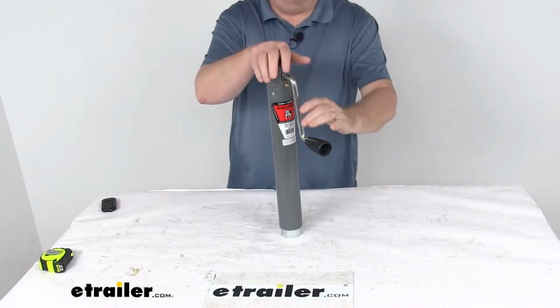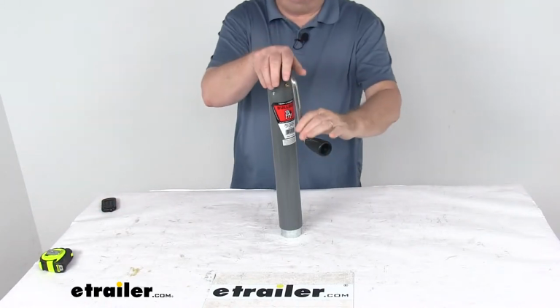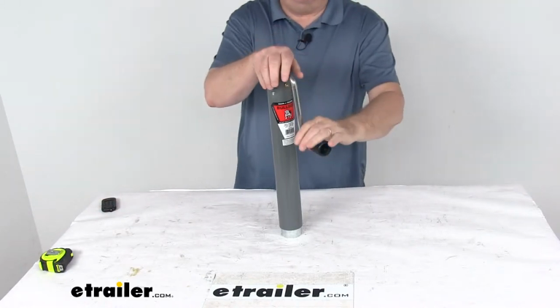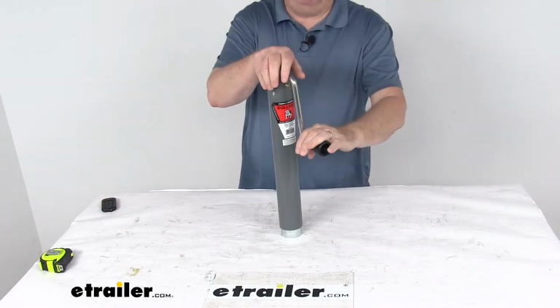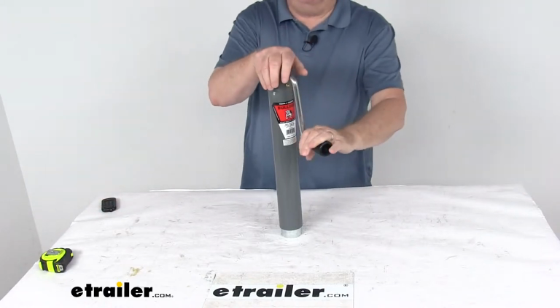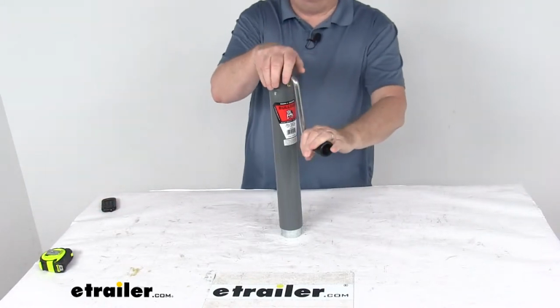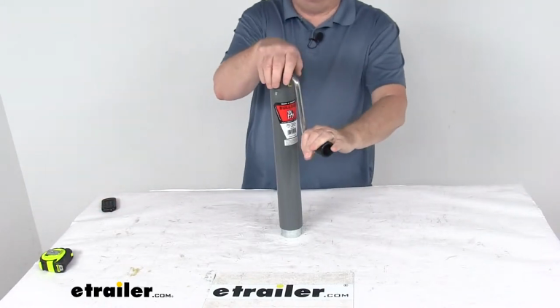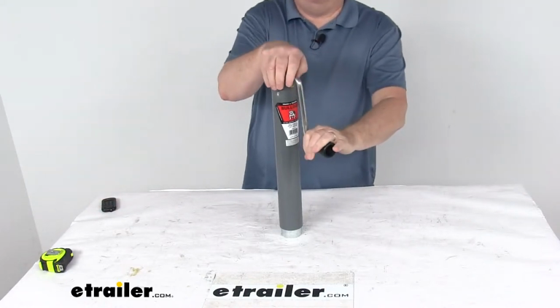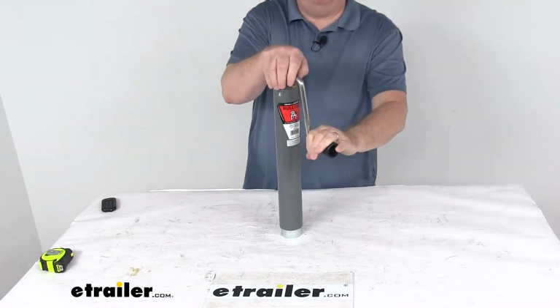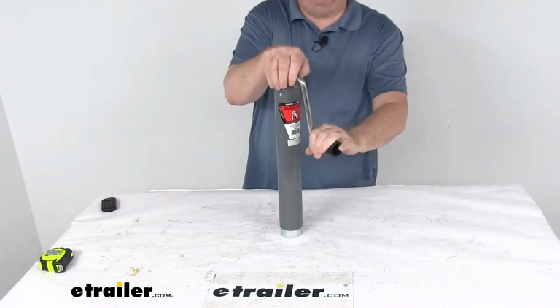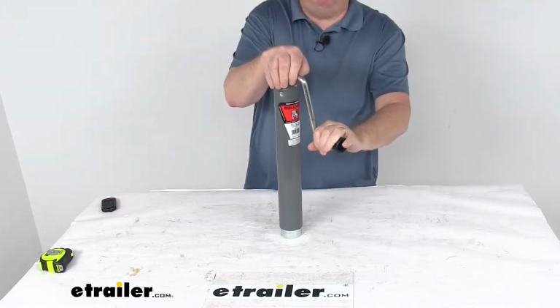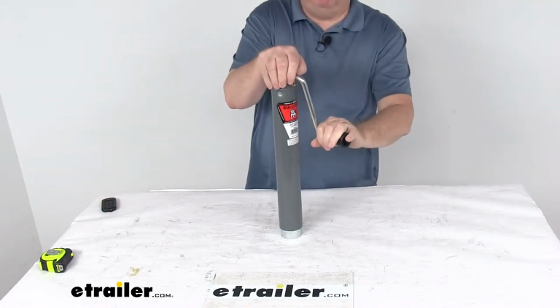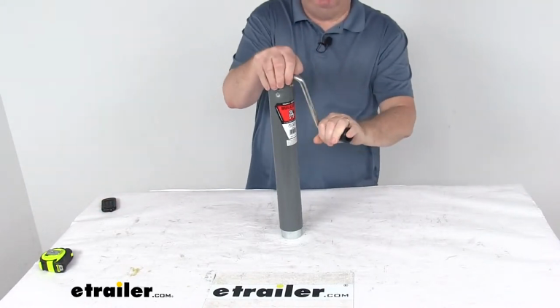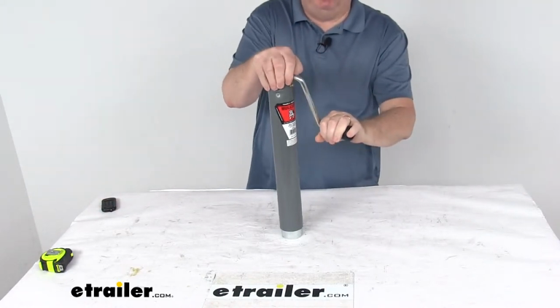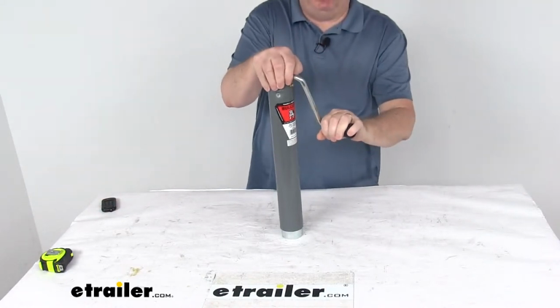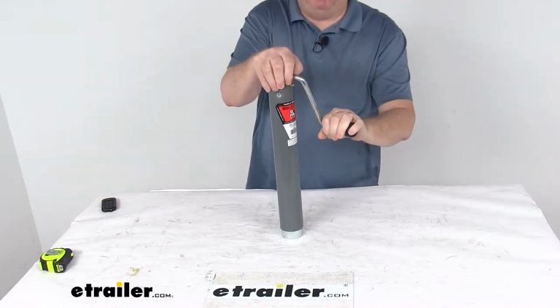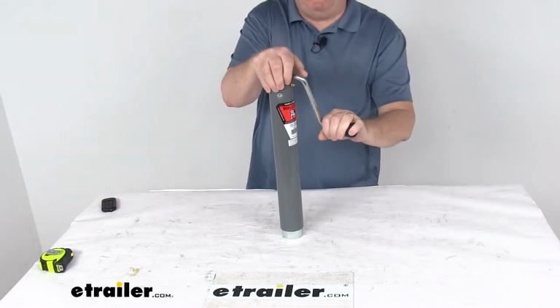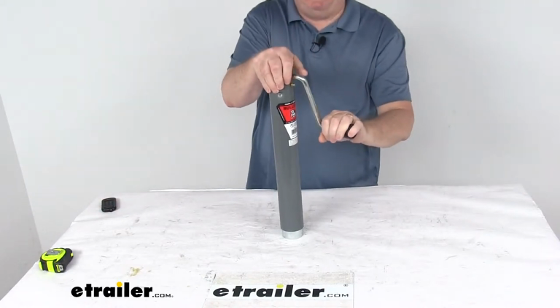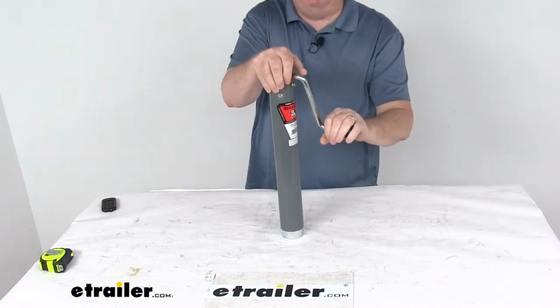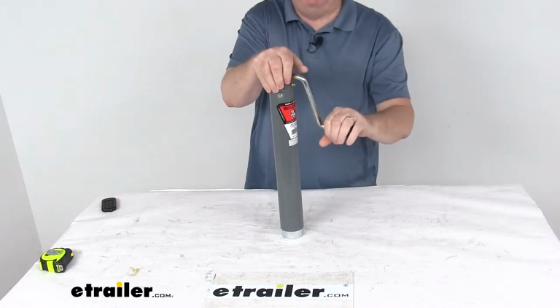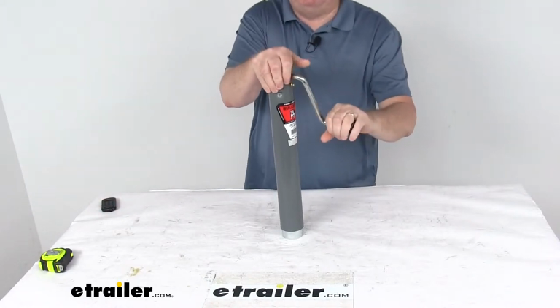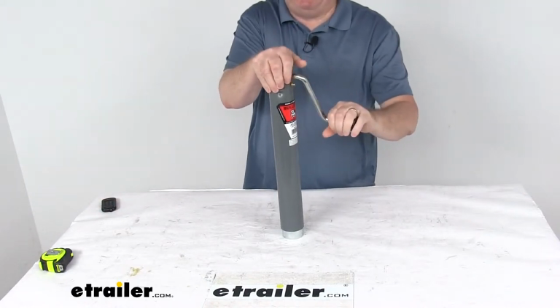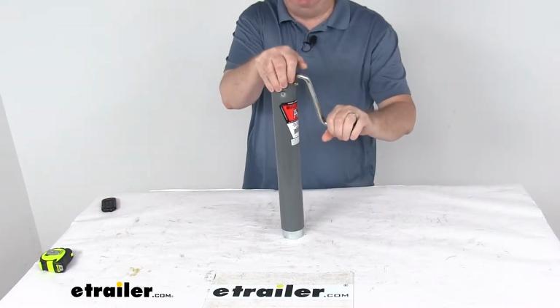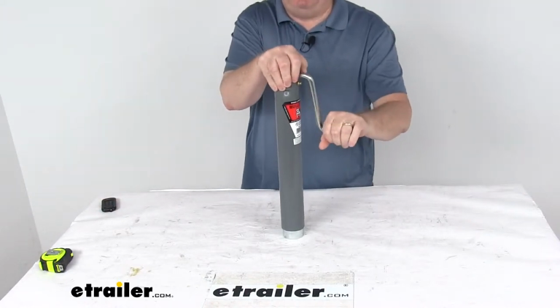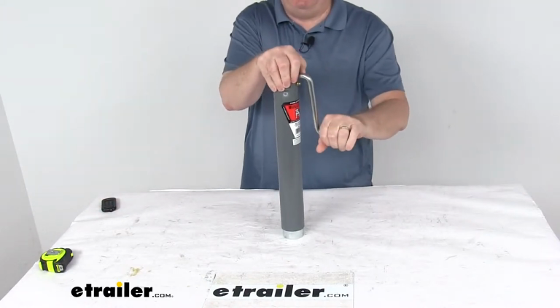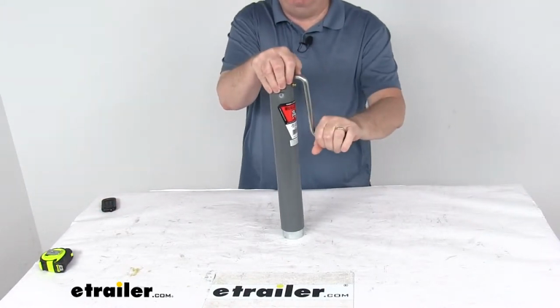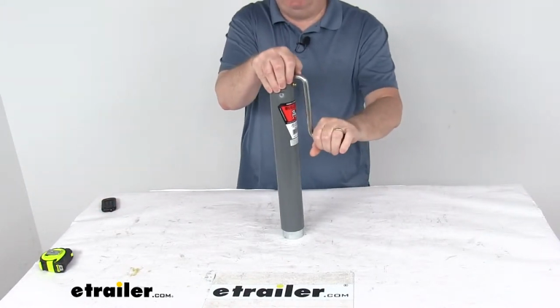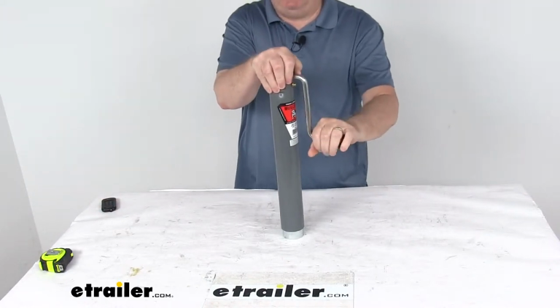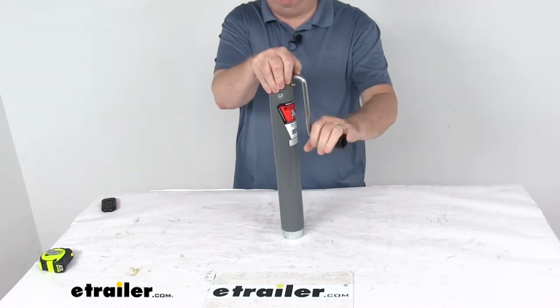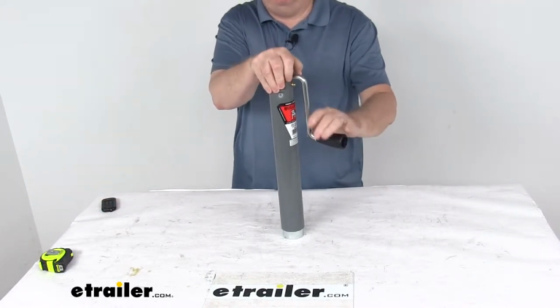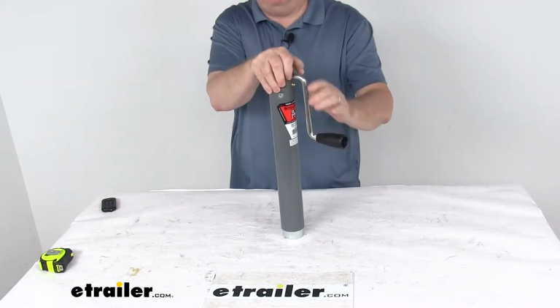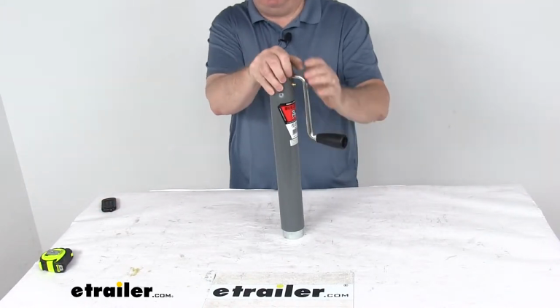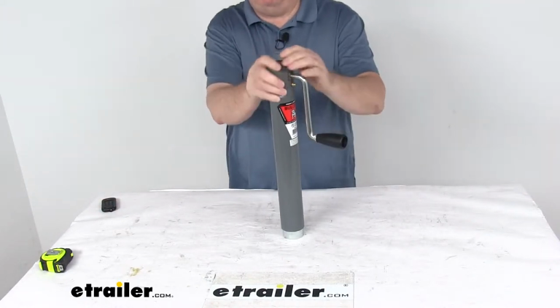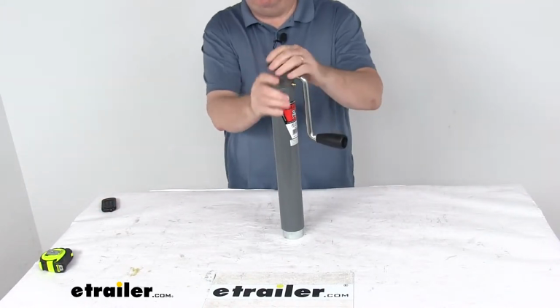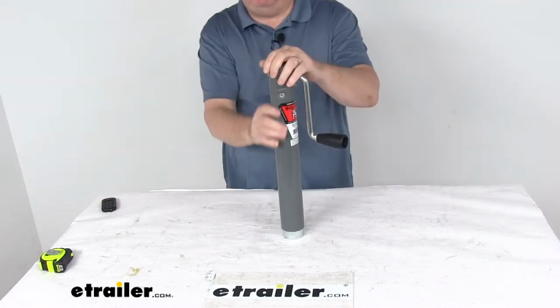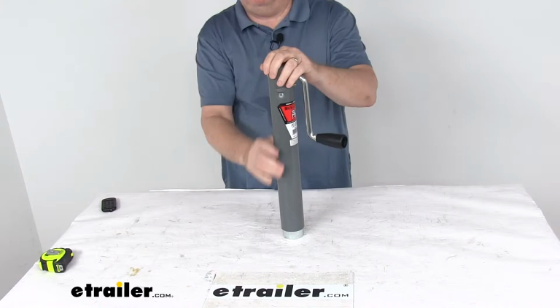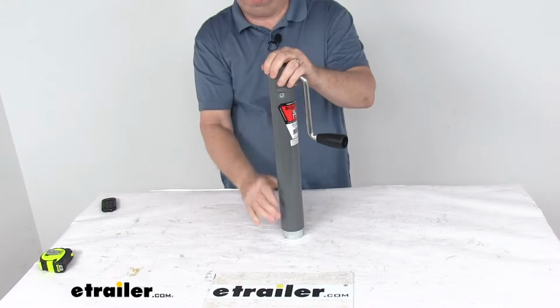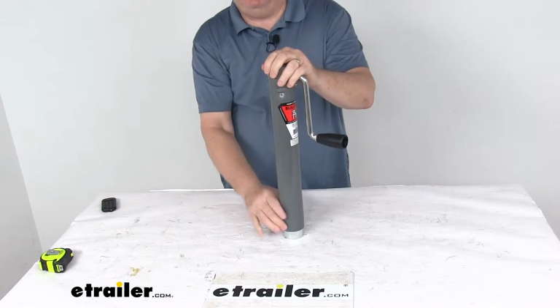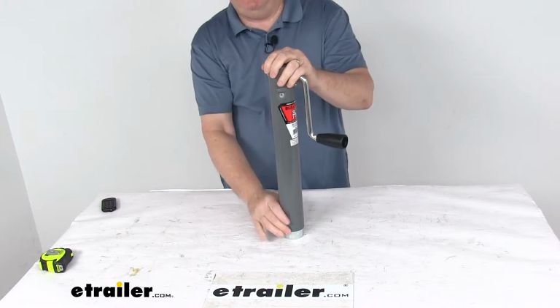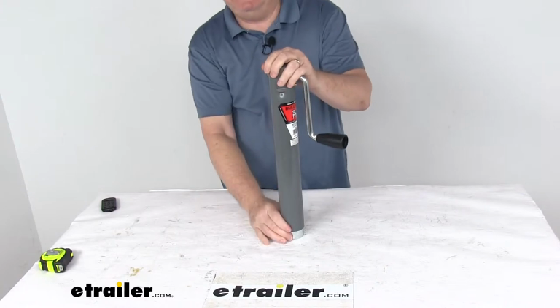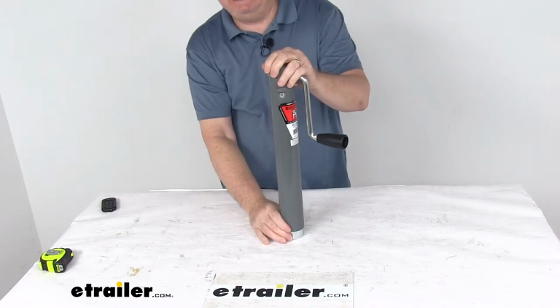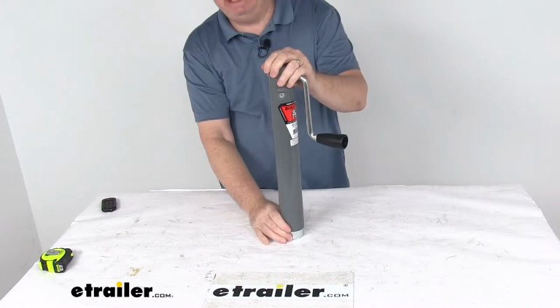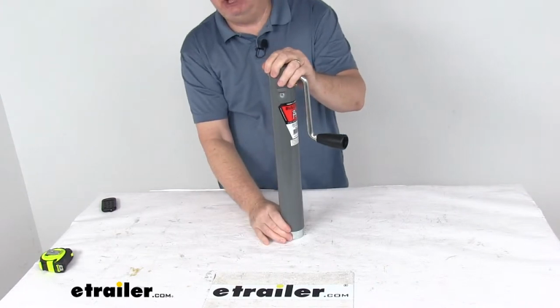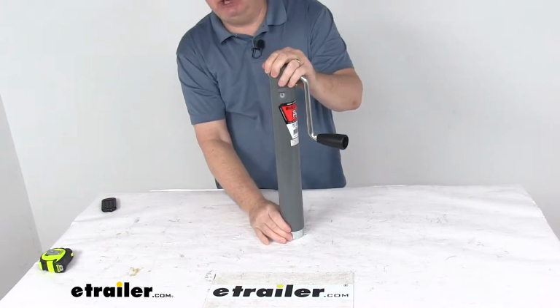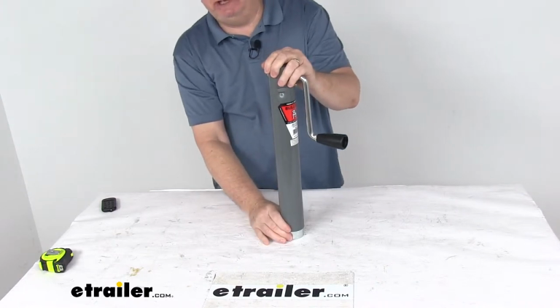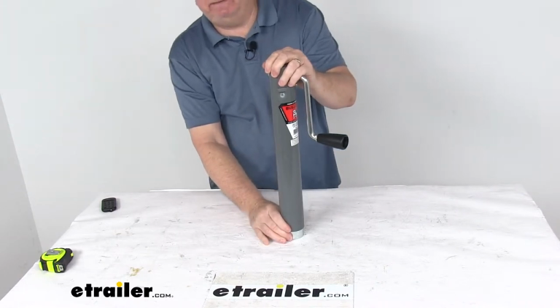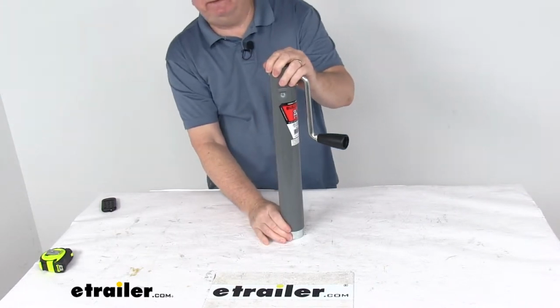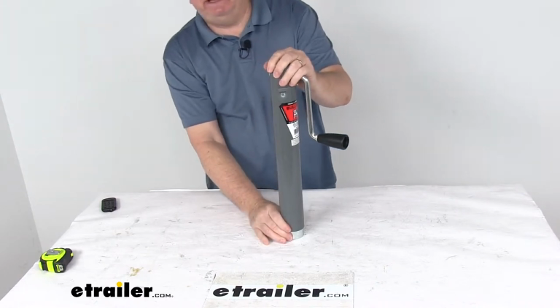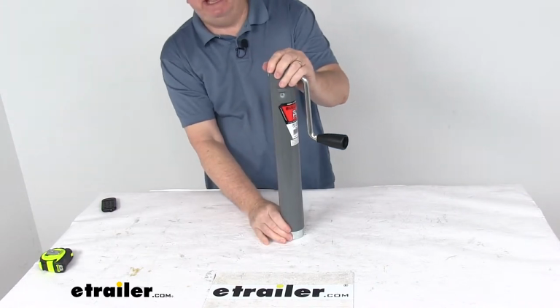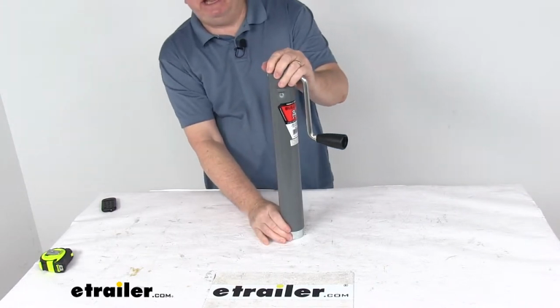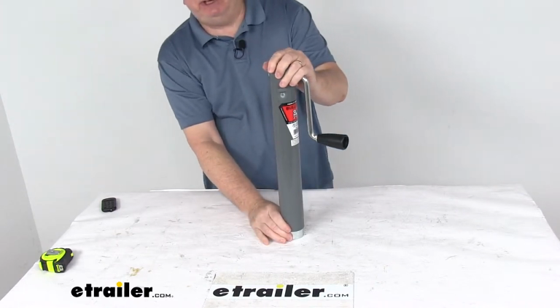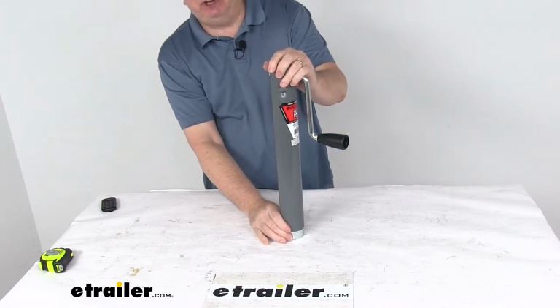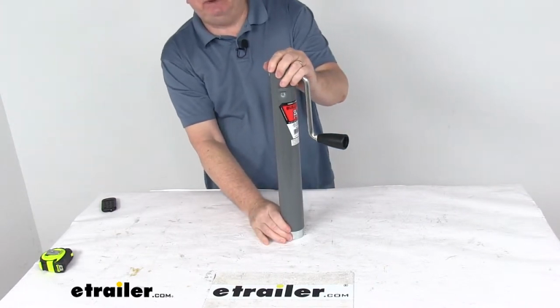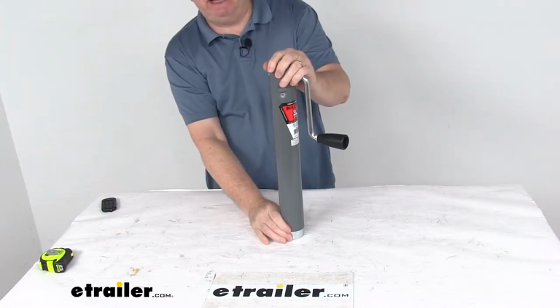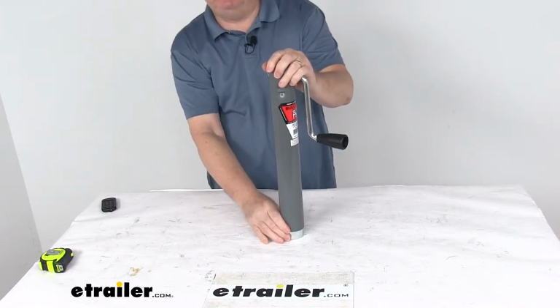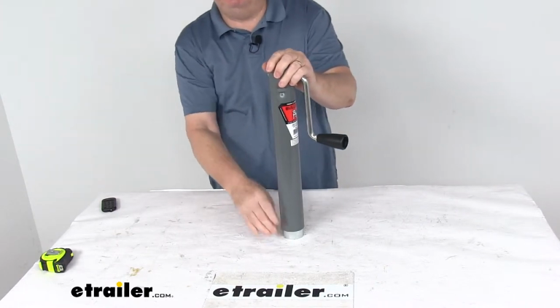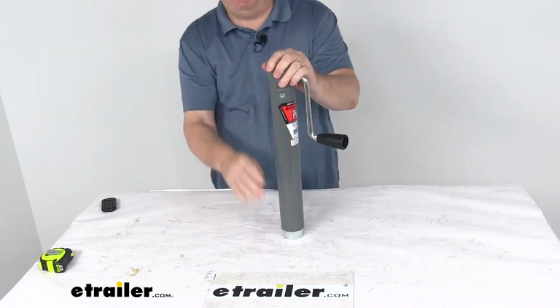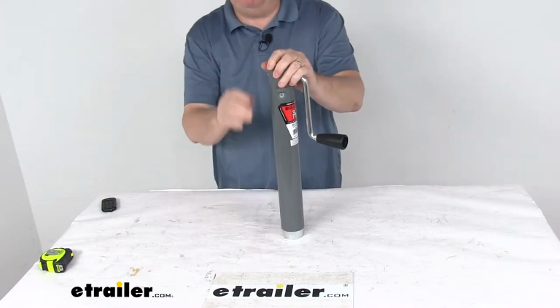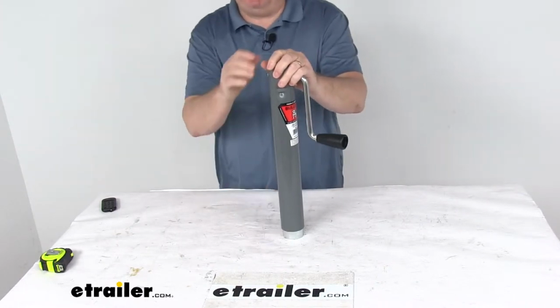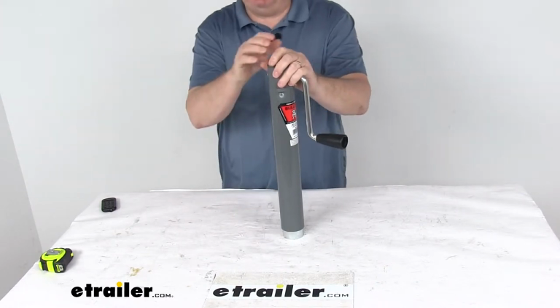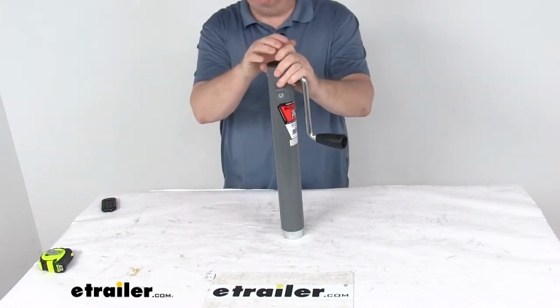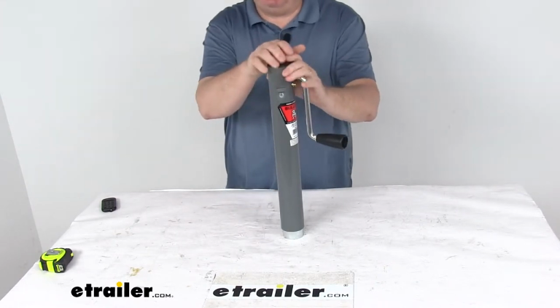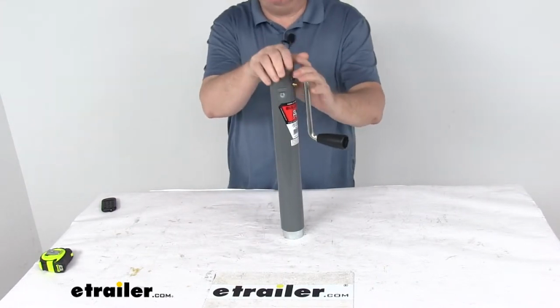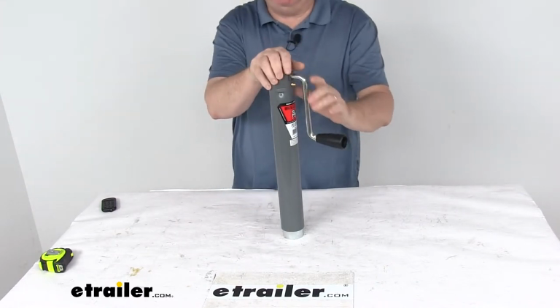Today we're going to take a look at the Bulldog Round Sidewind Jack without a mount, a 10-inch lift, and a 2,000-pound weight capacity.